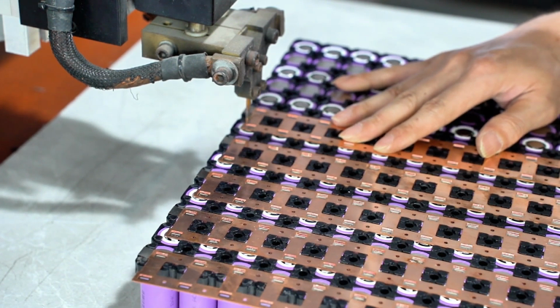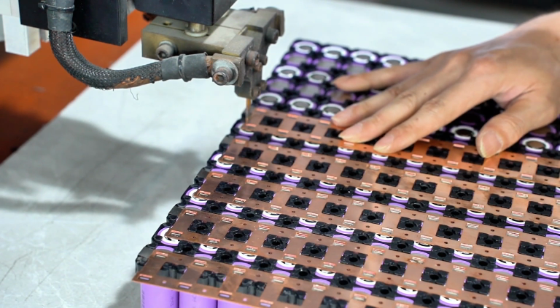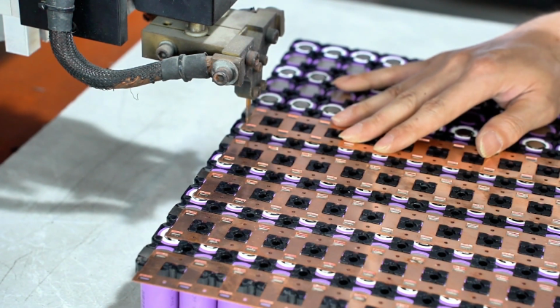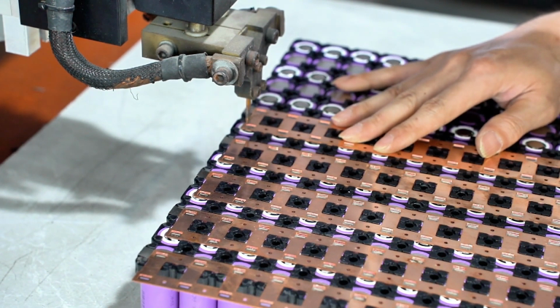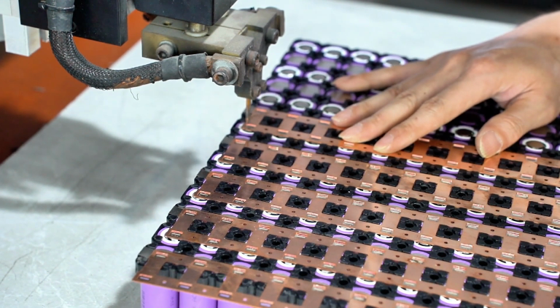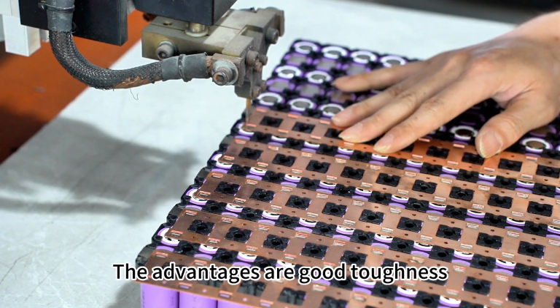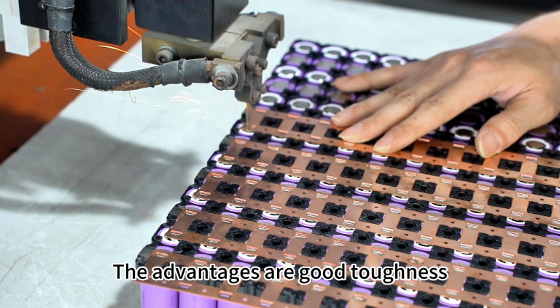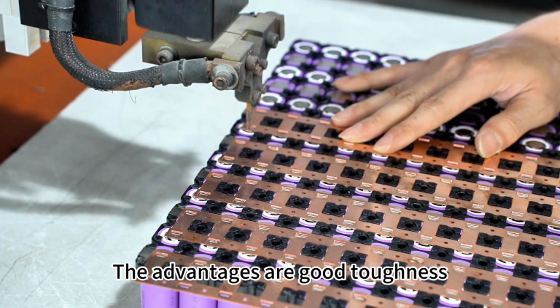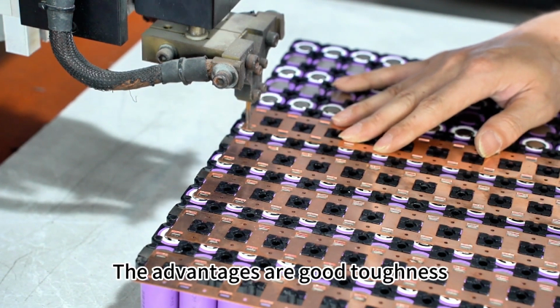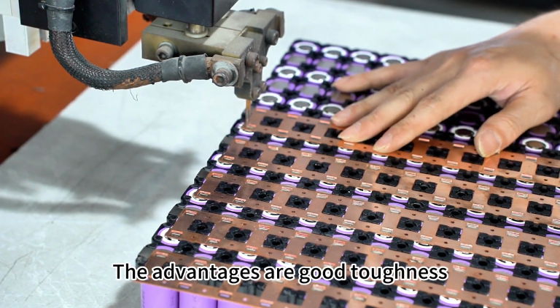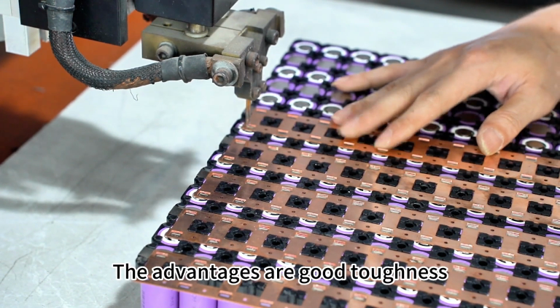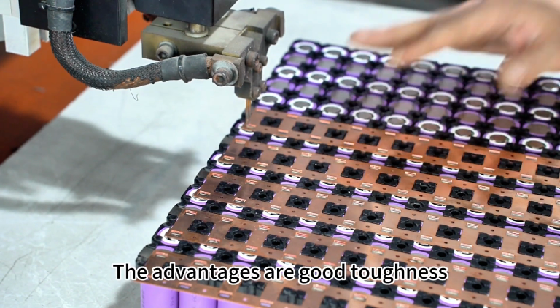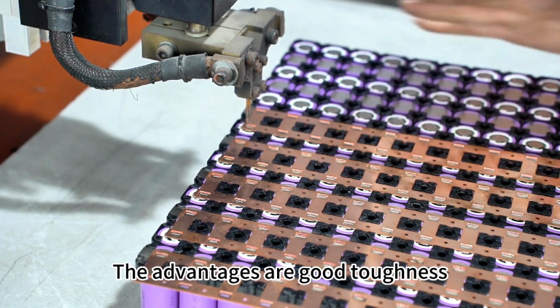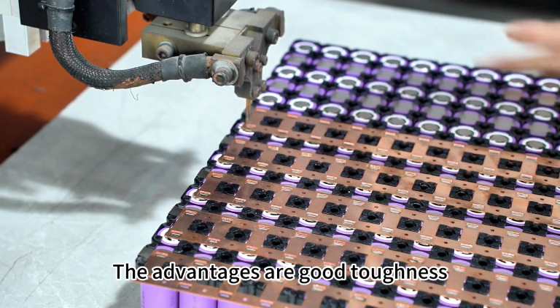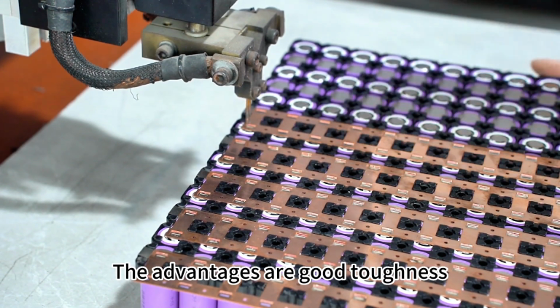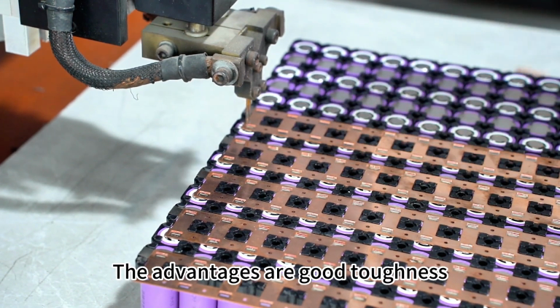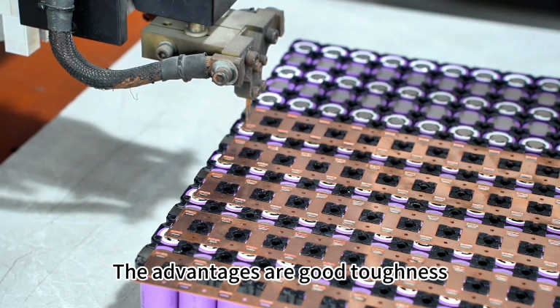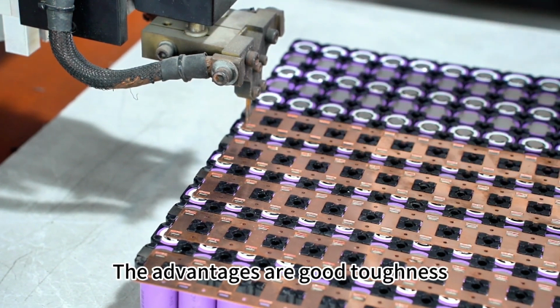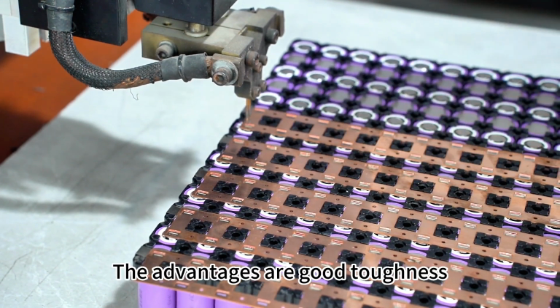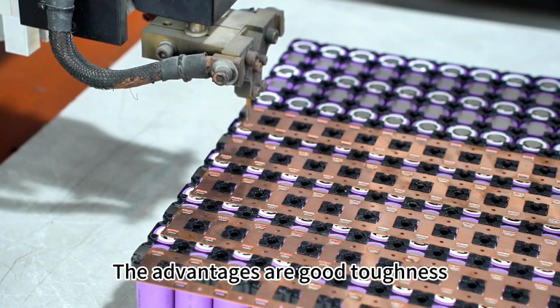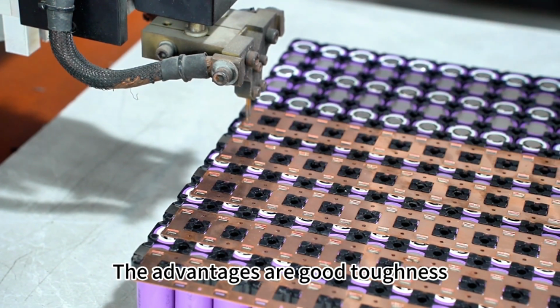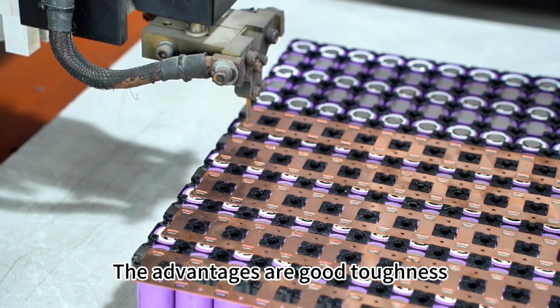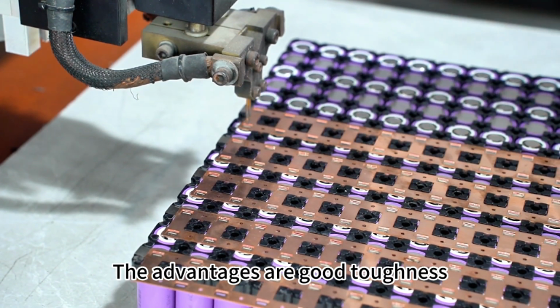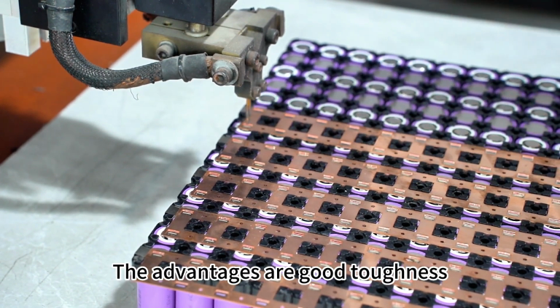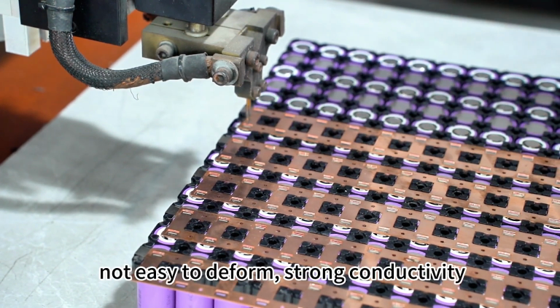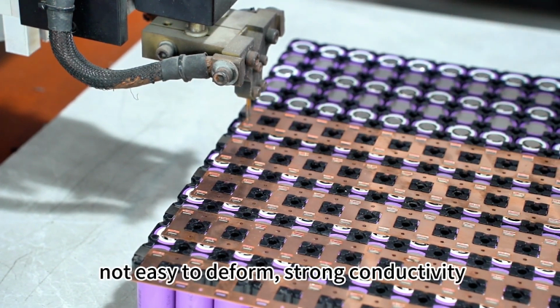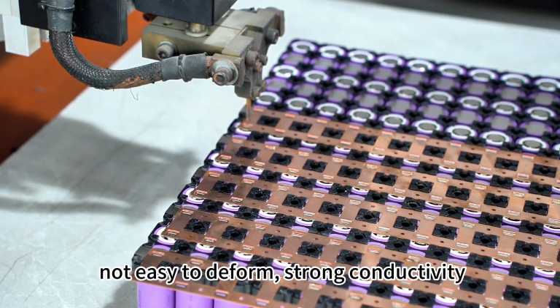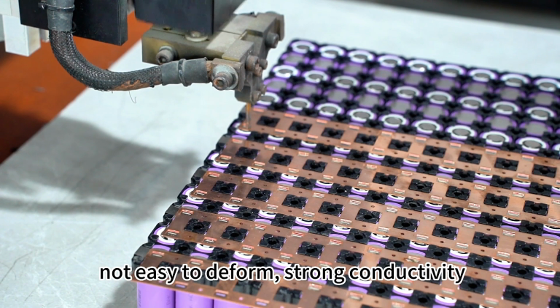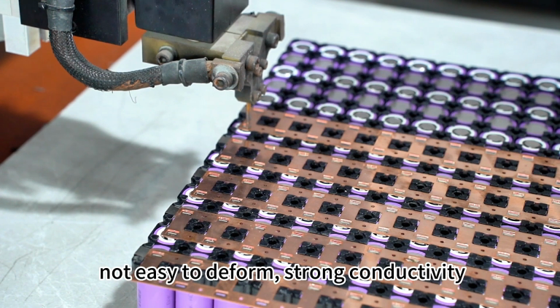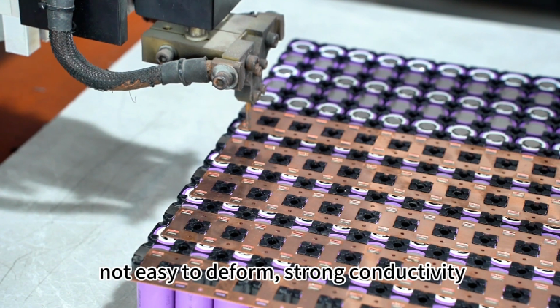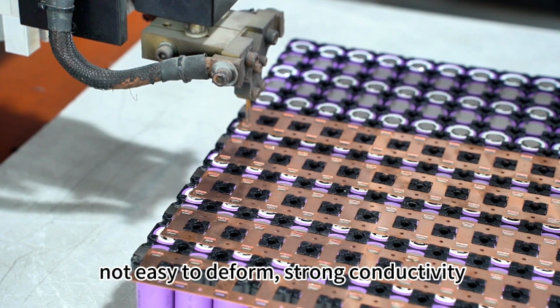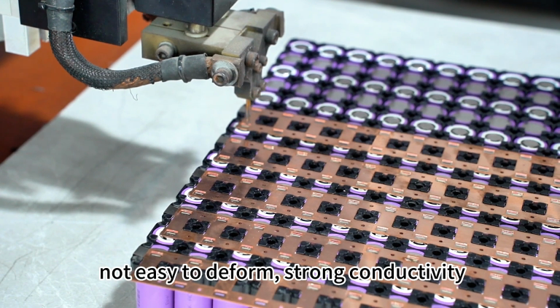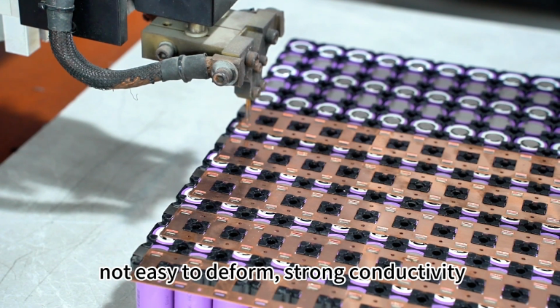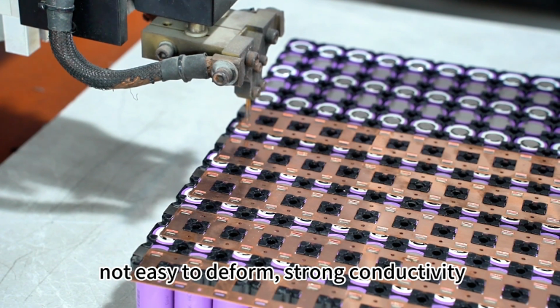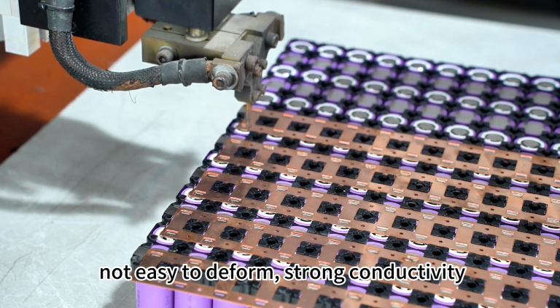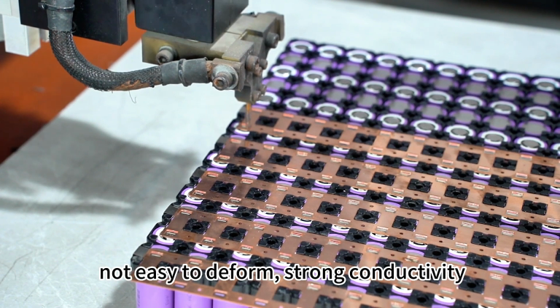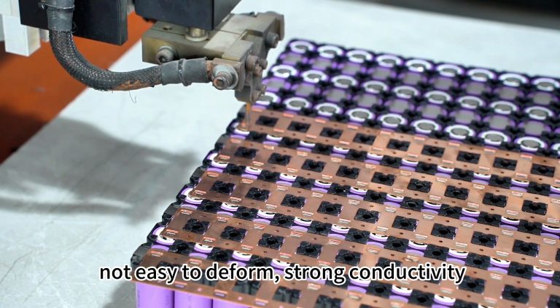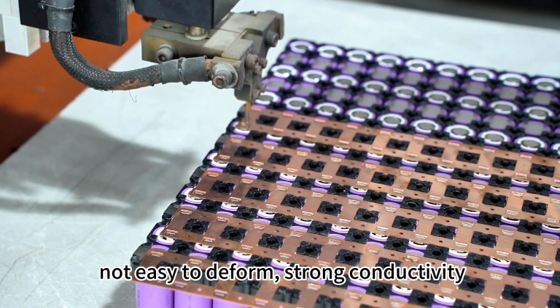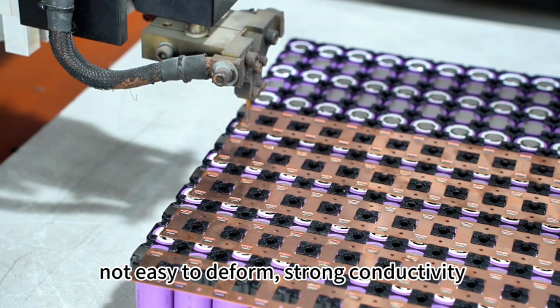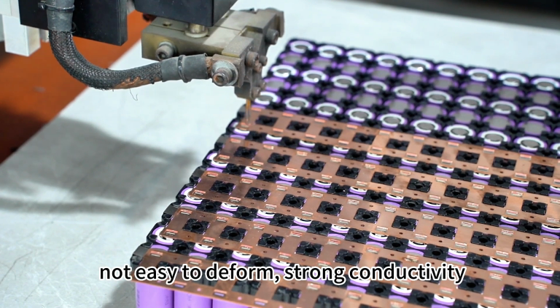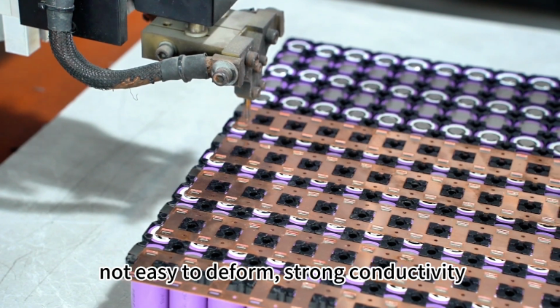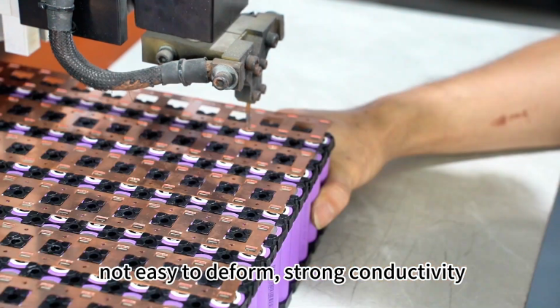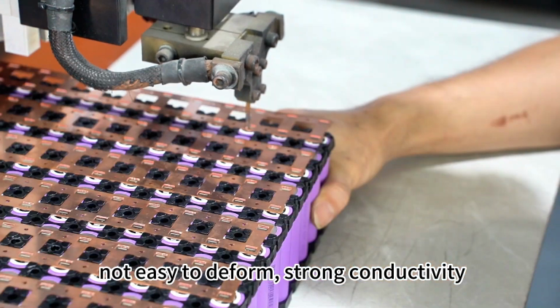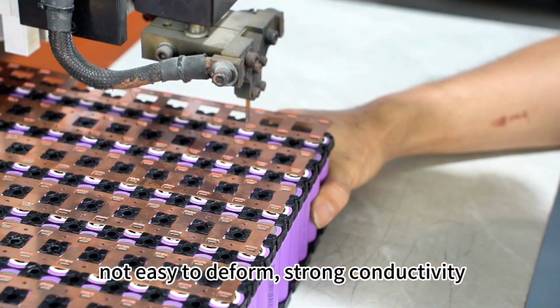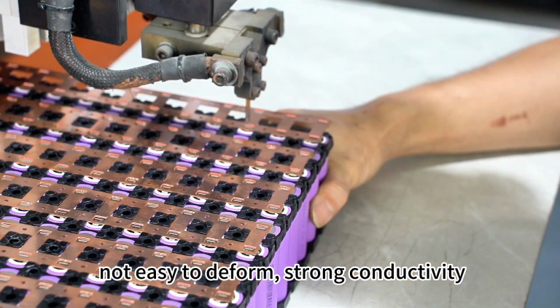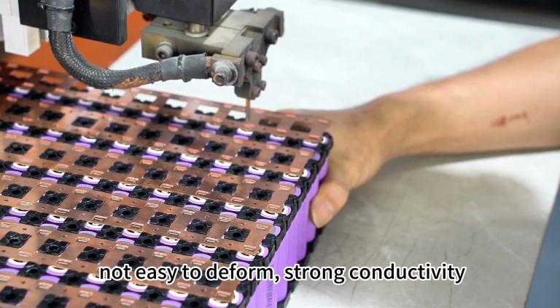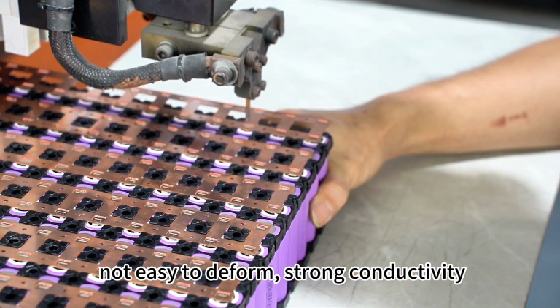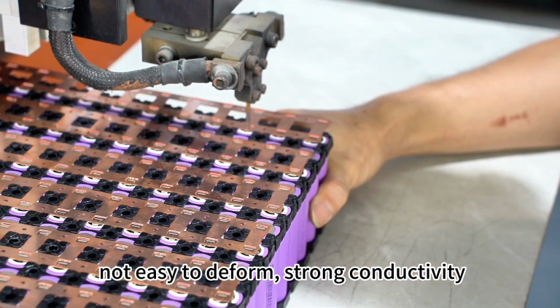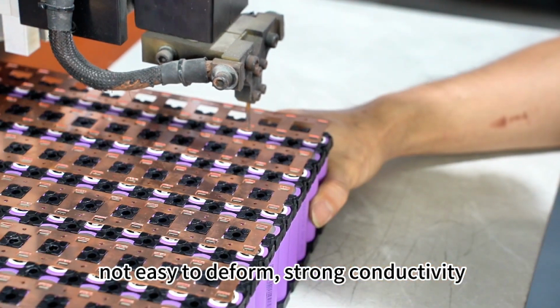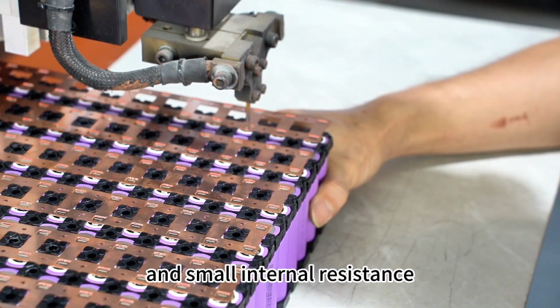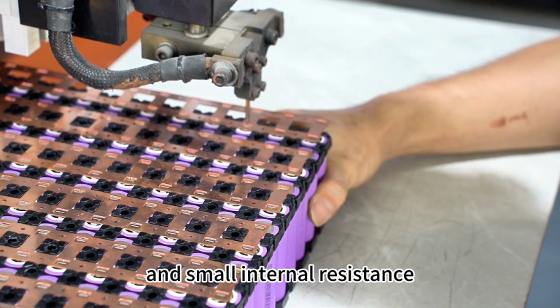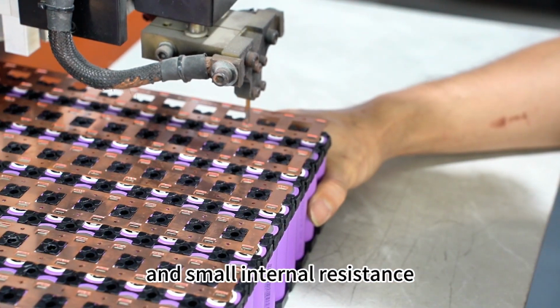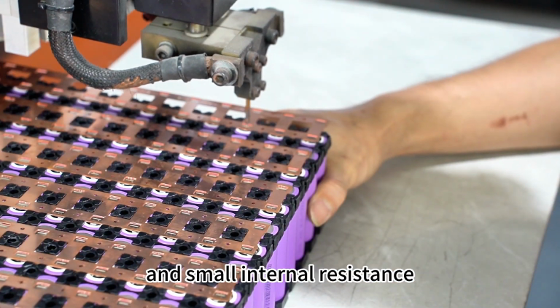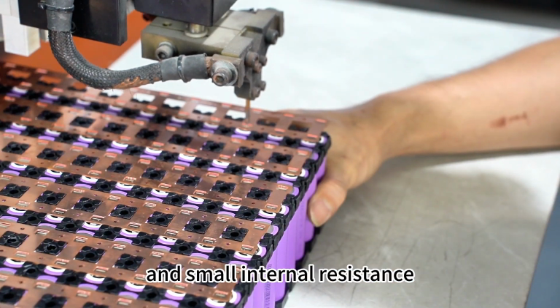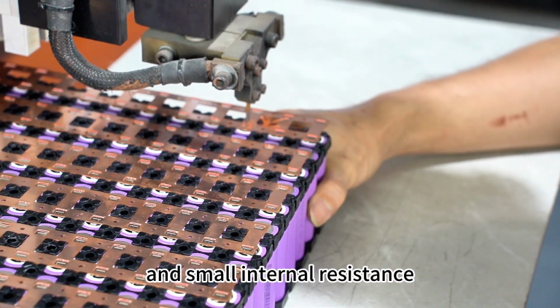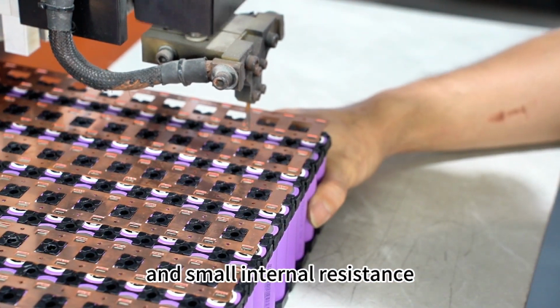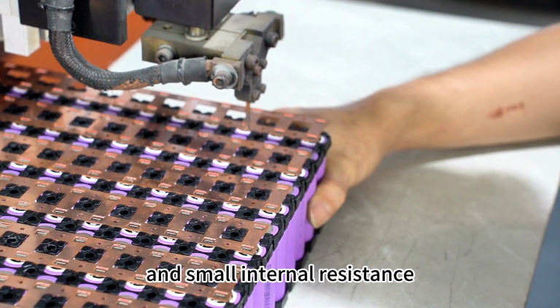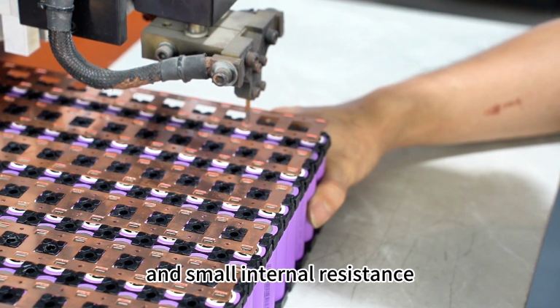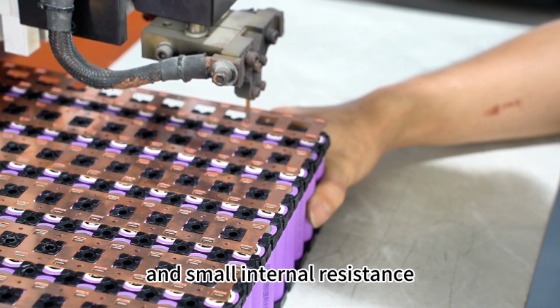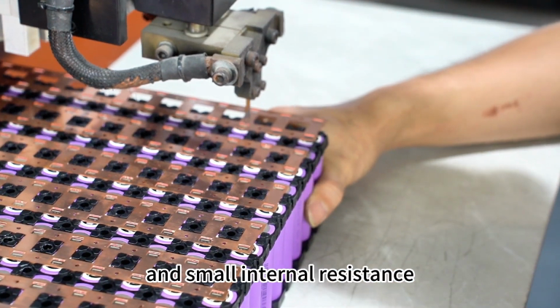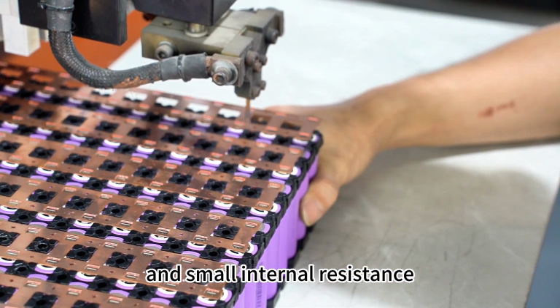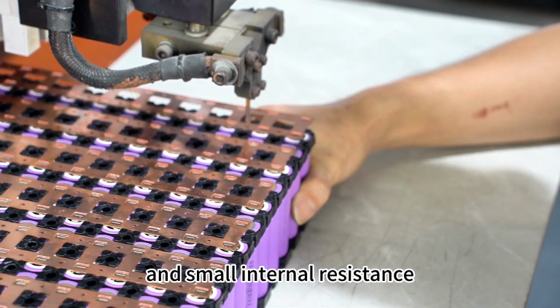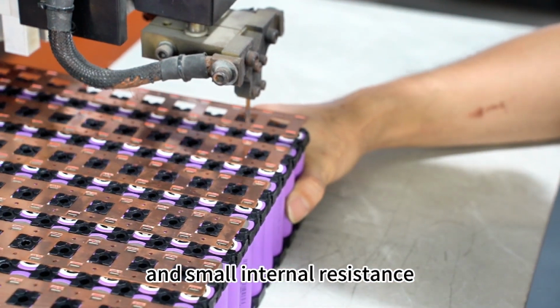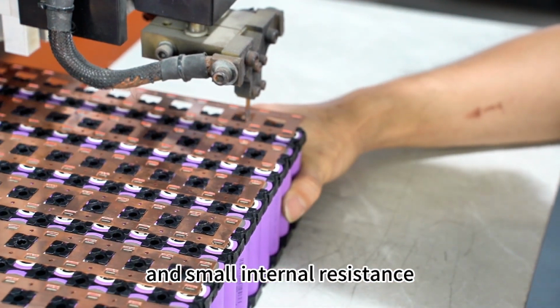The advantages of the copper-nickel composite strip are good toughness, not easy to deform, strong connectivity, and small internal resistance.